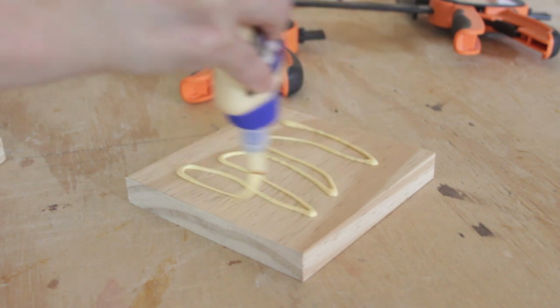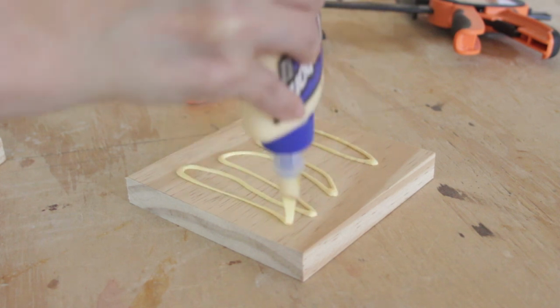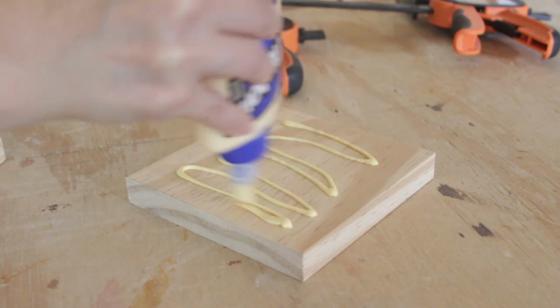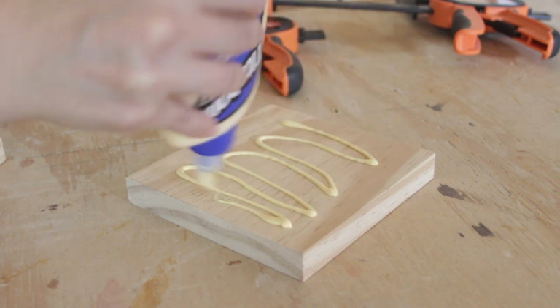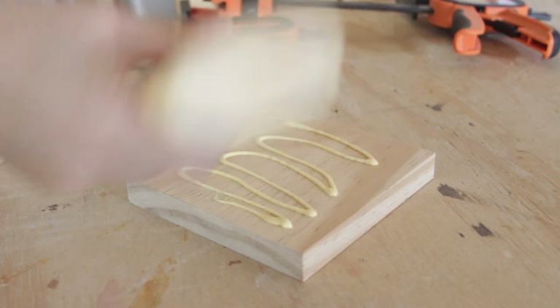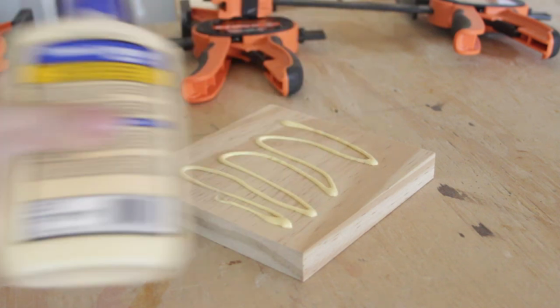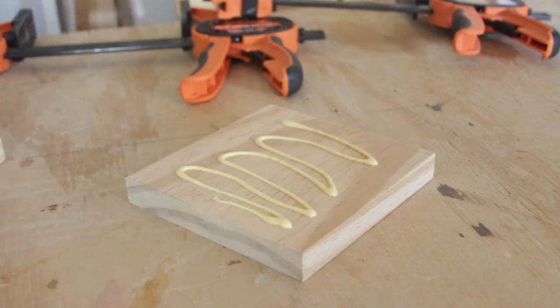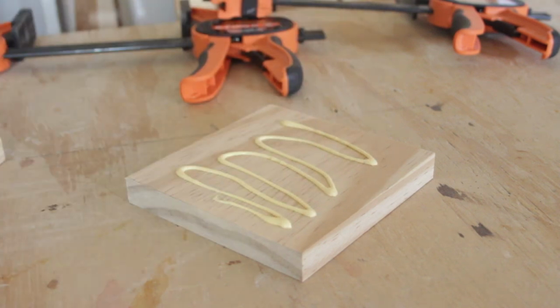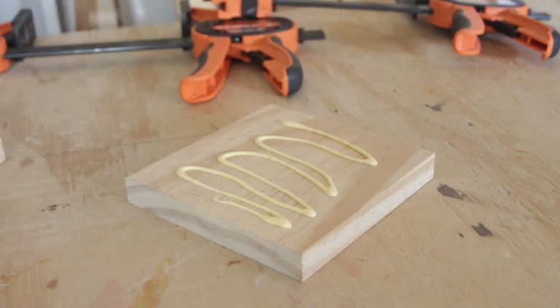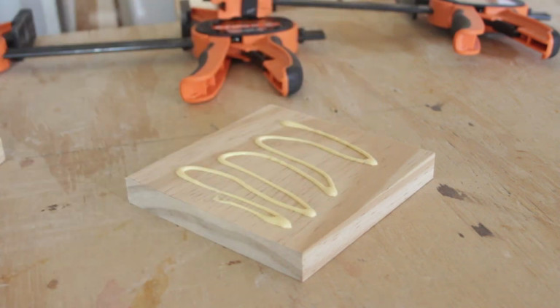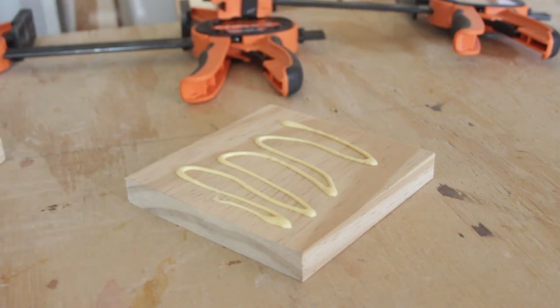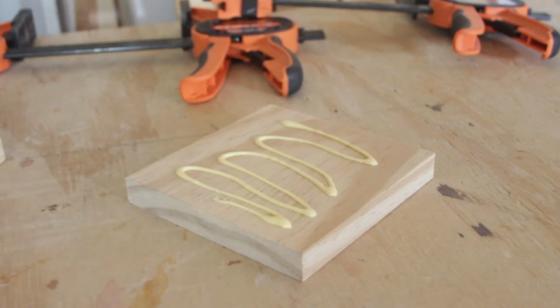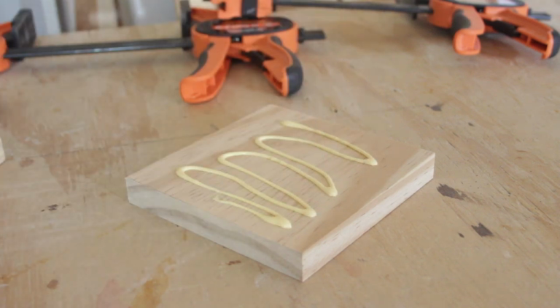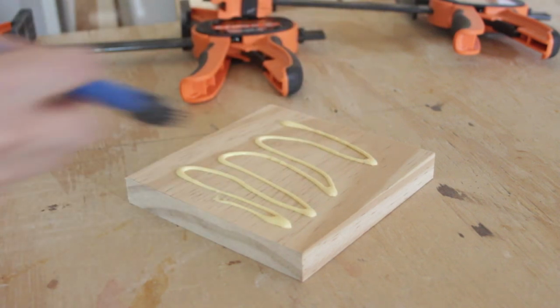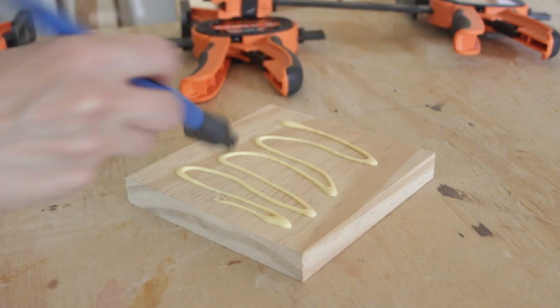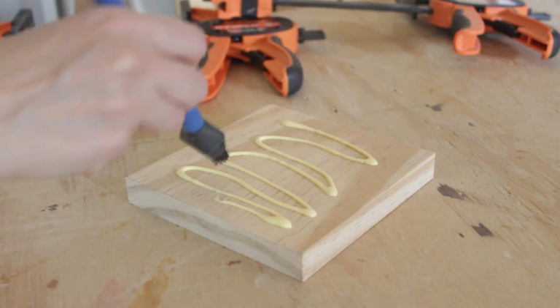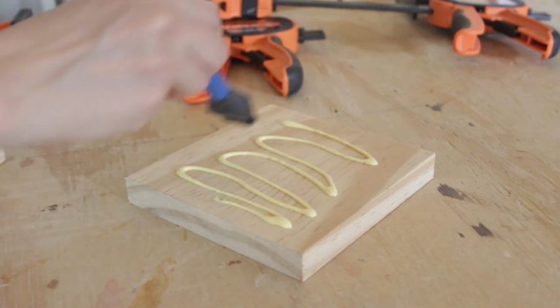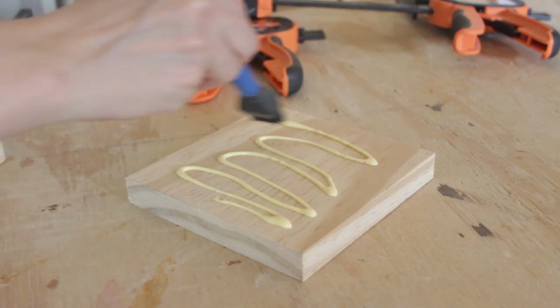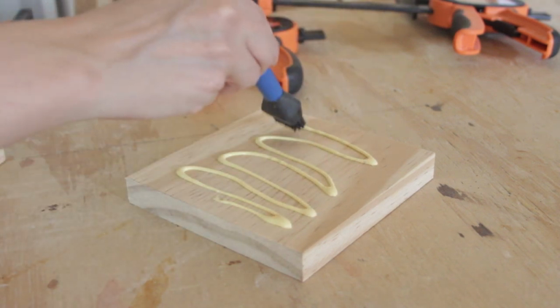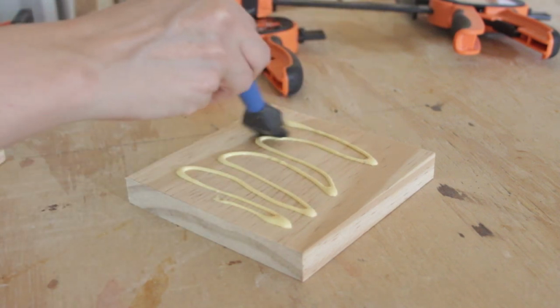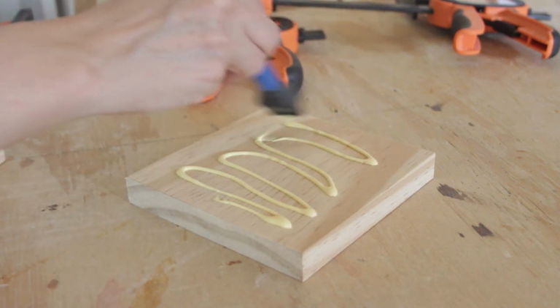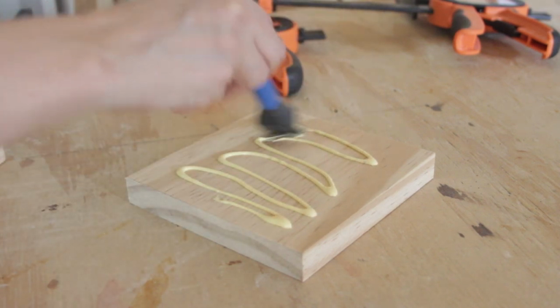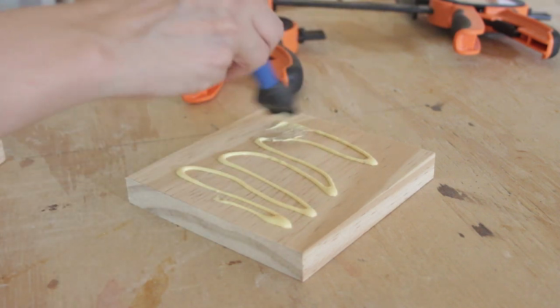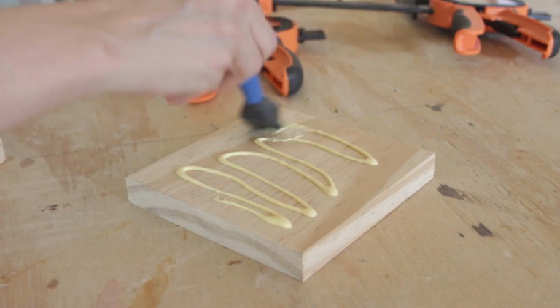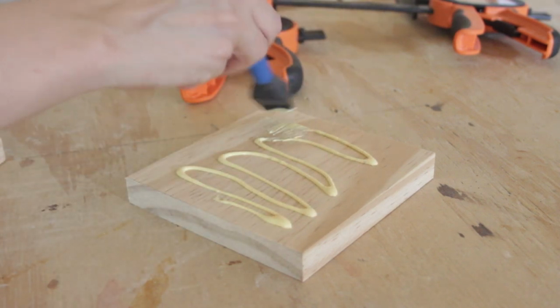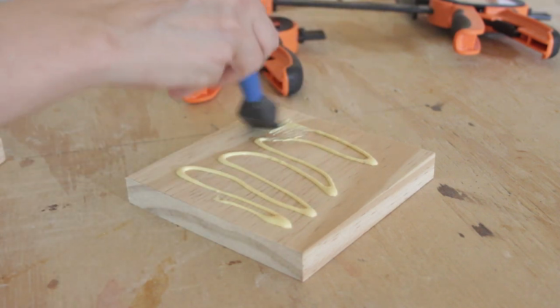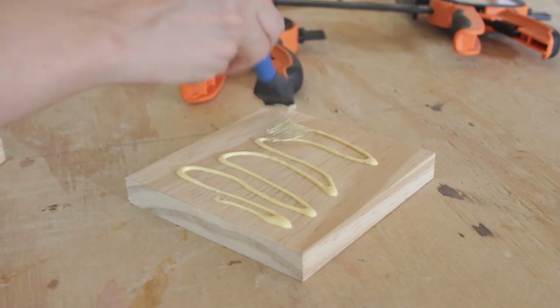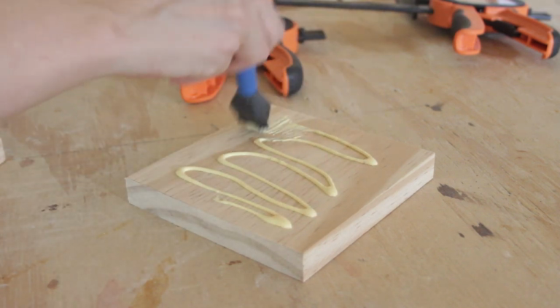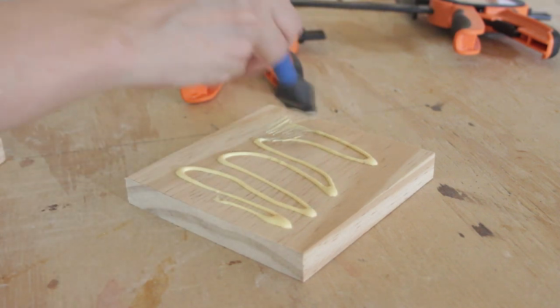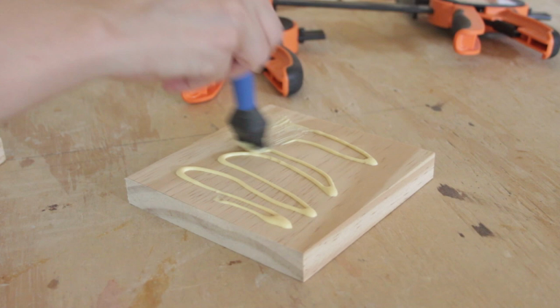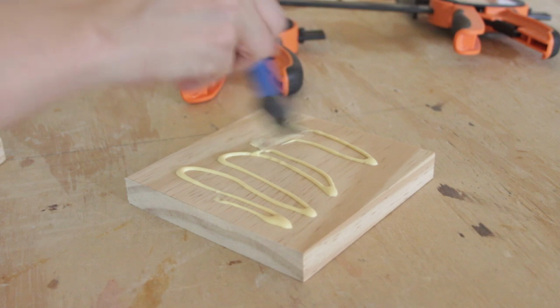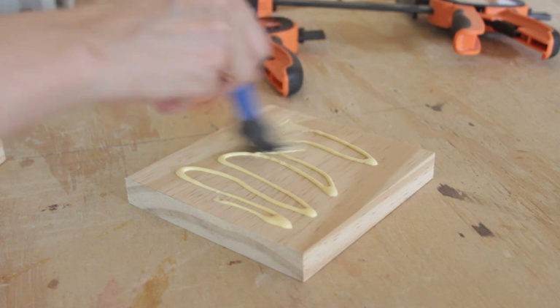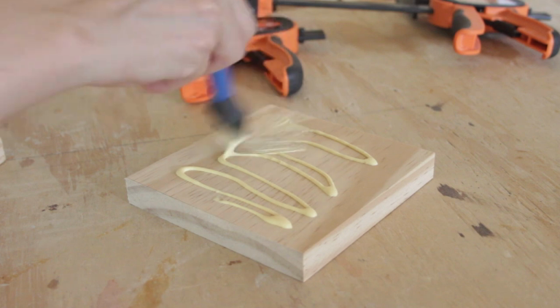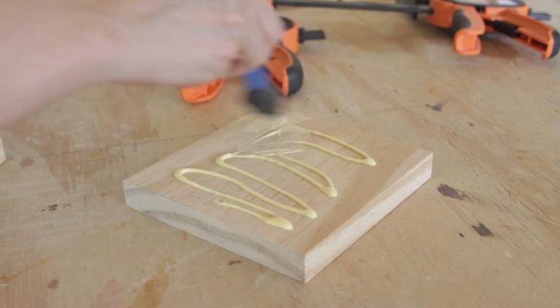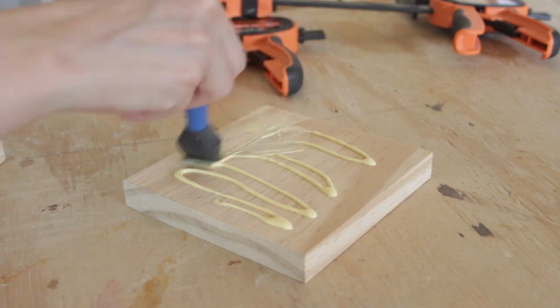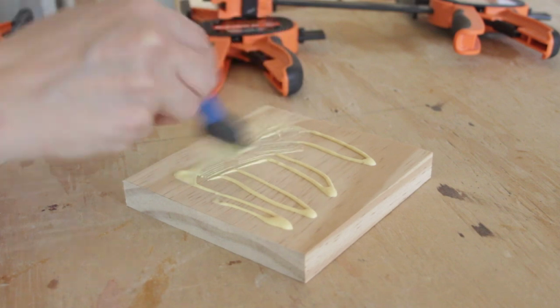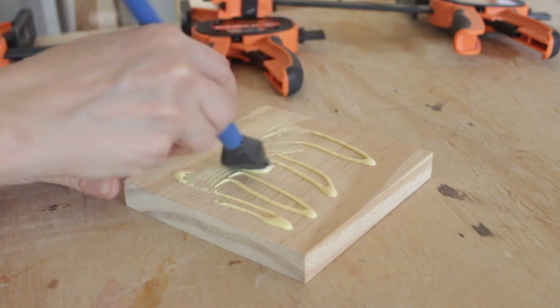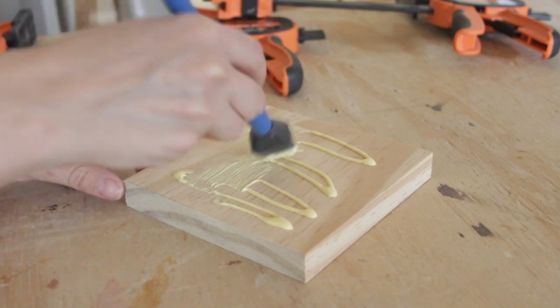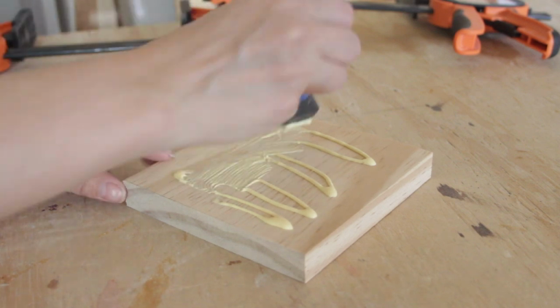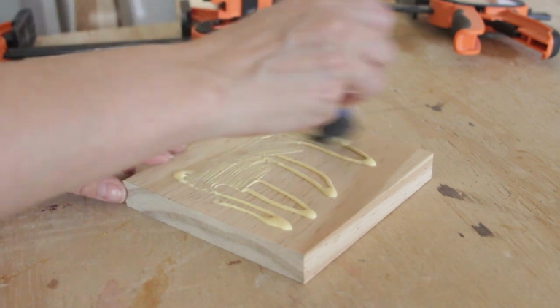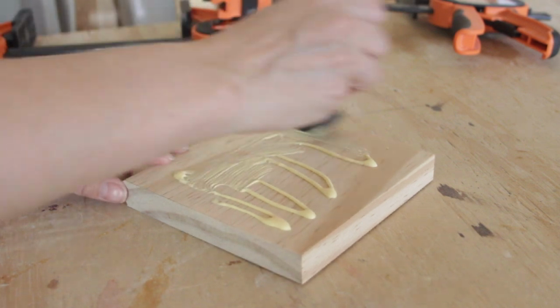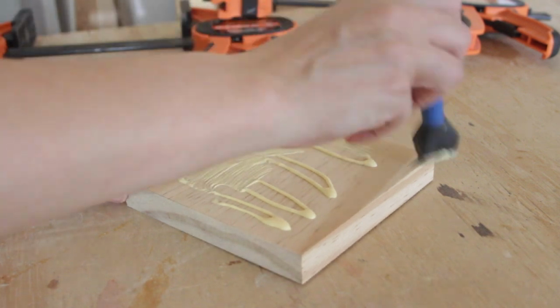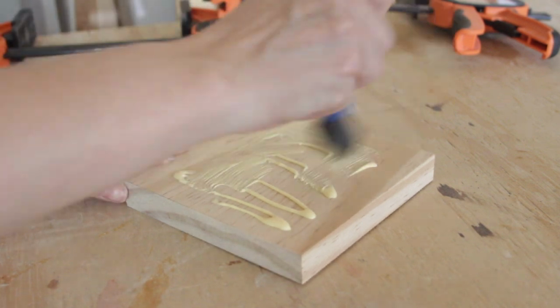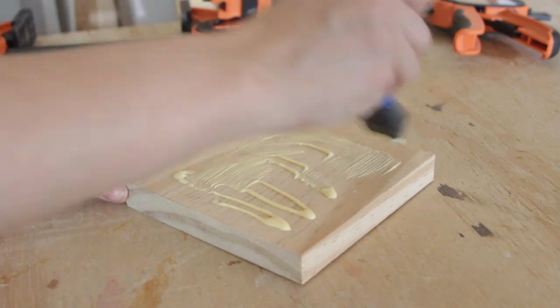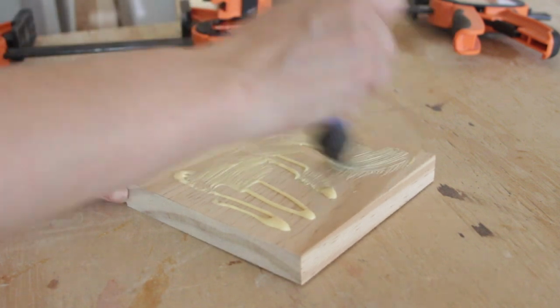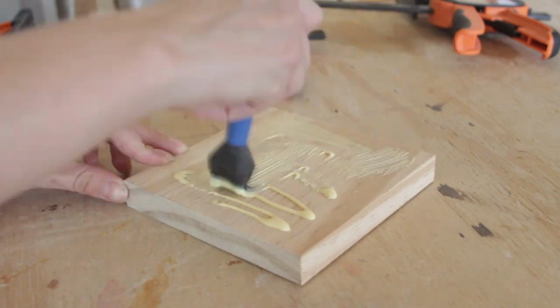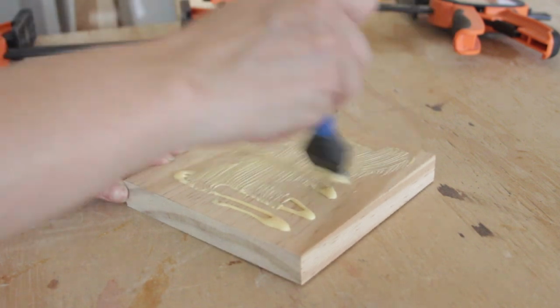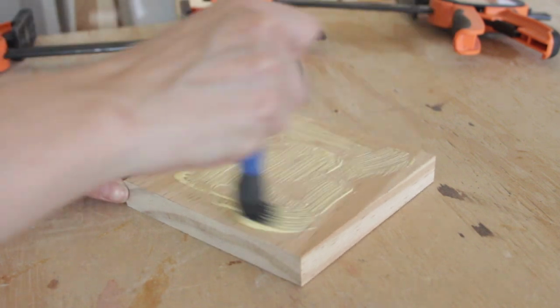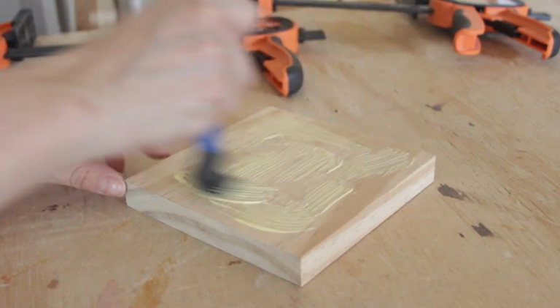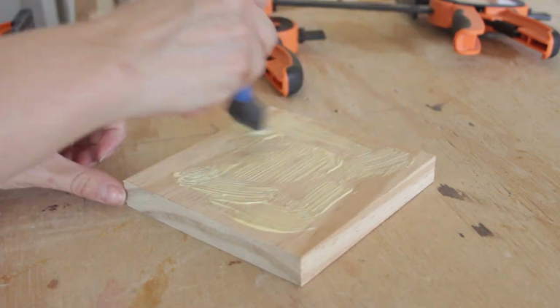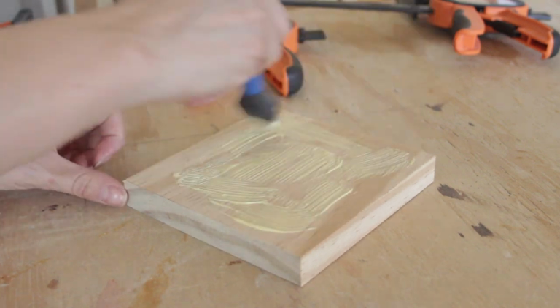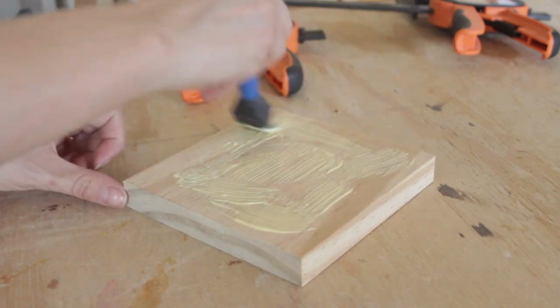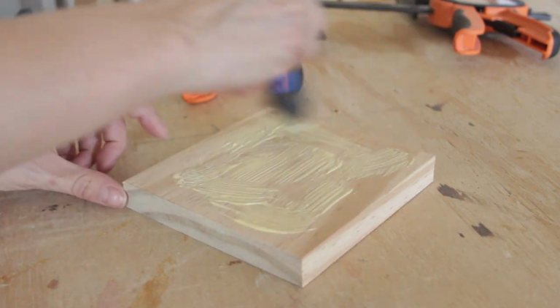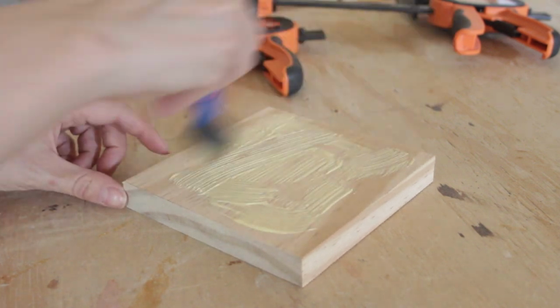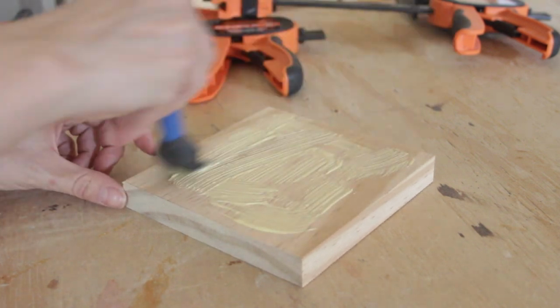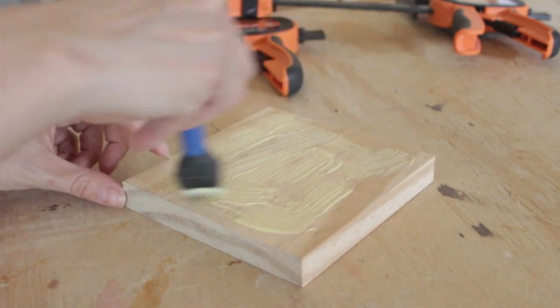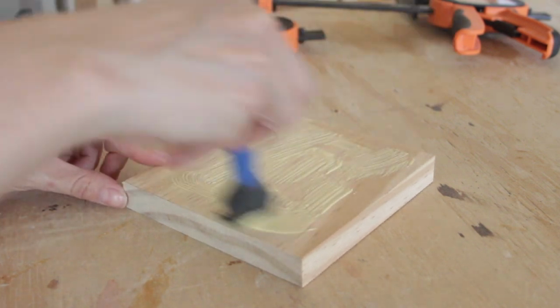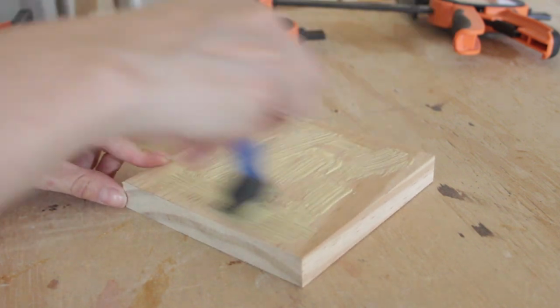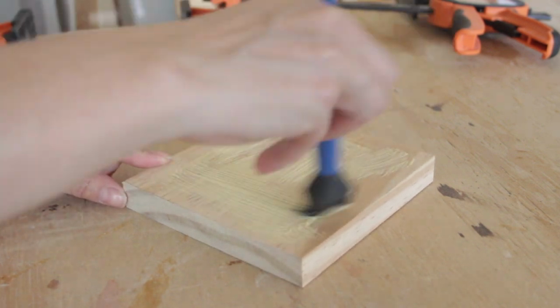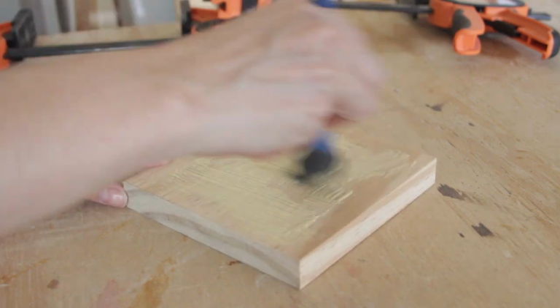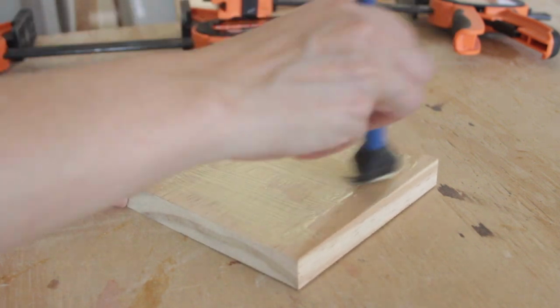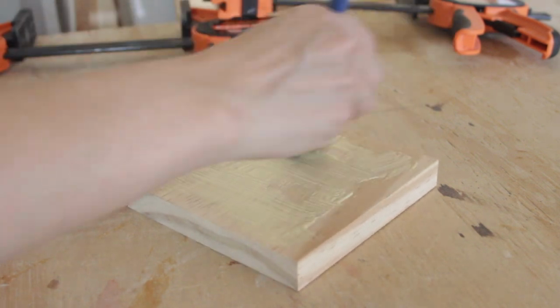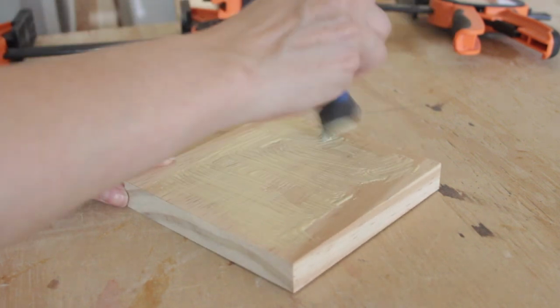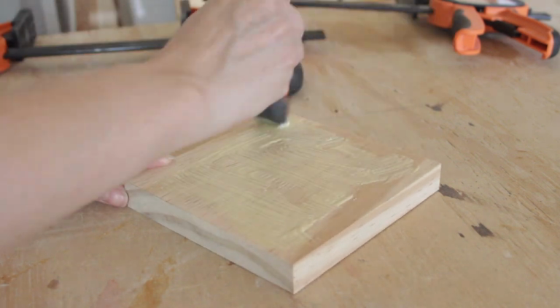I glued the two blocks together — or laminated them — to create a five and a half by five and a half by one and a half inch thick block.